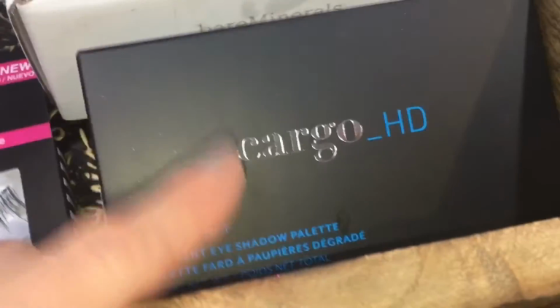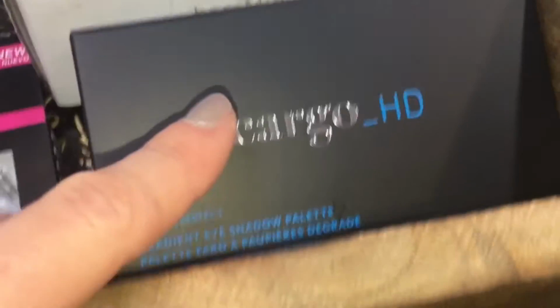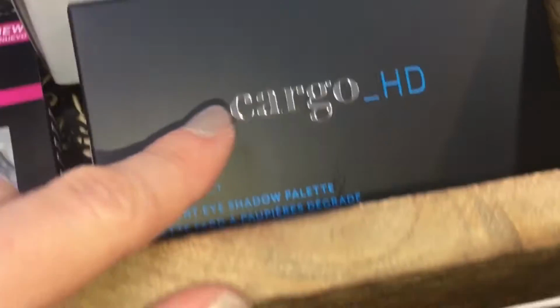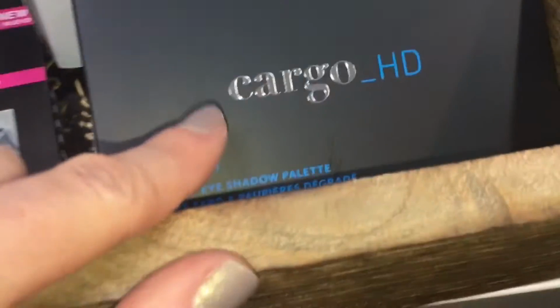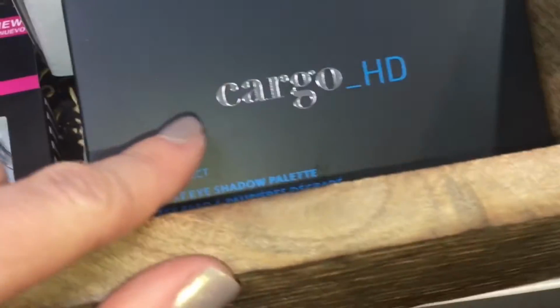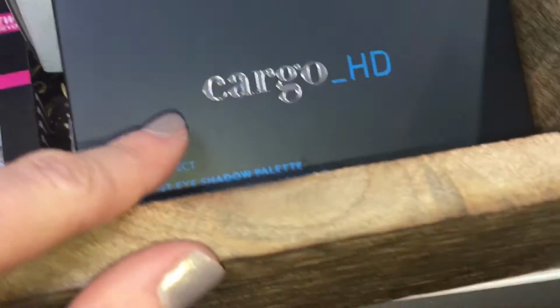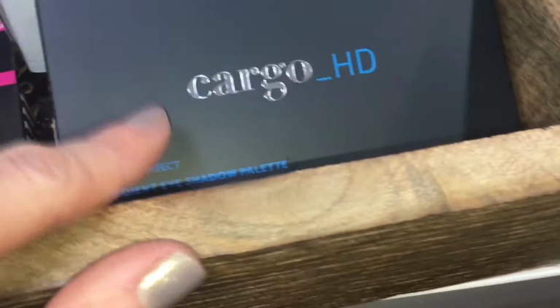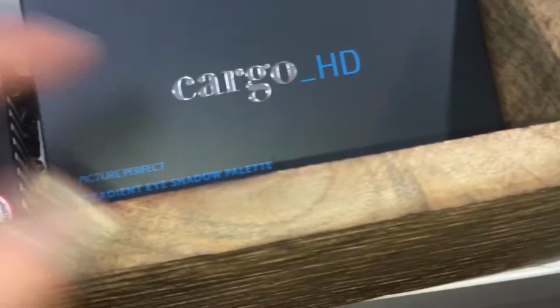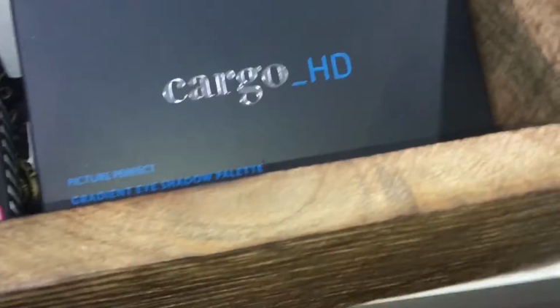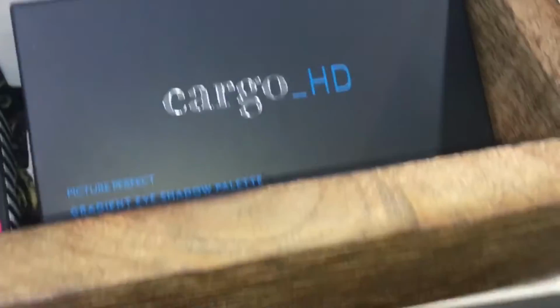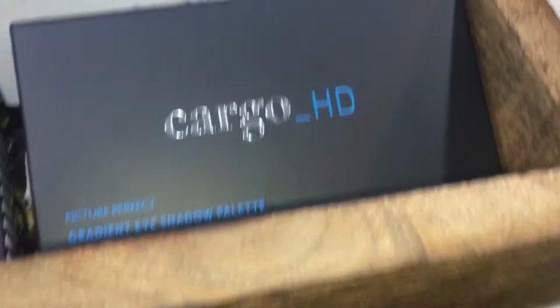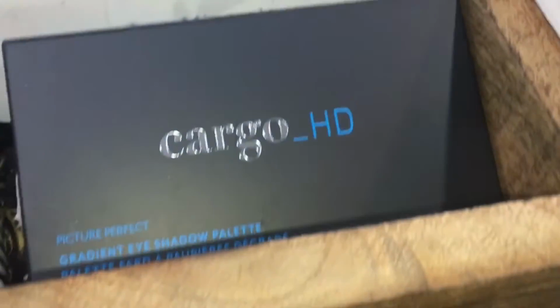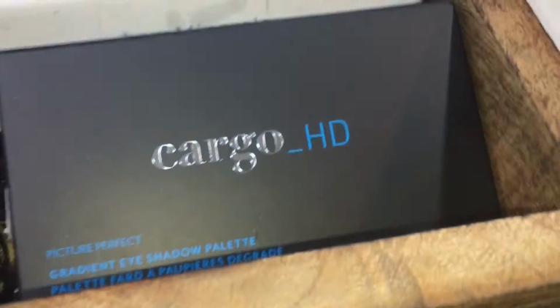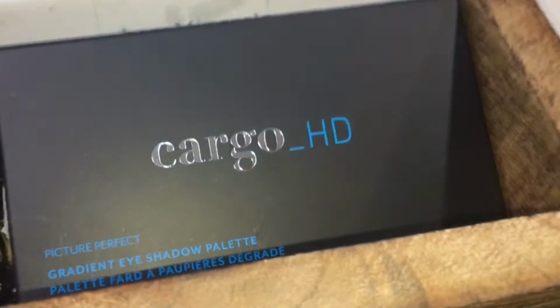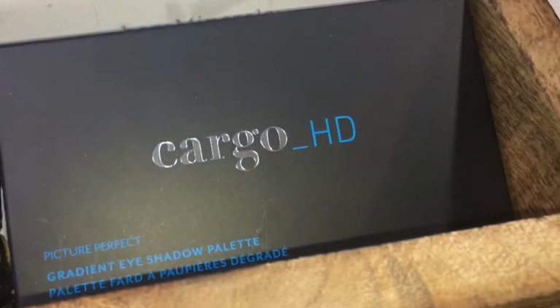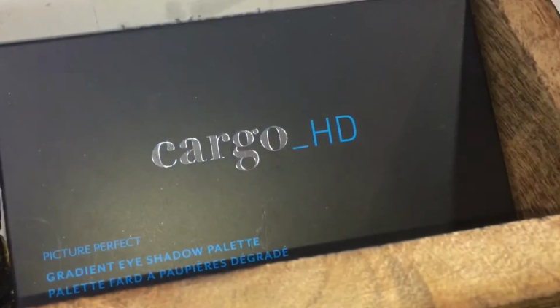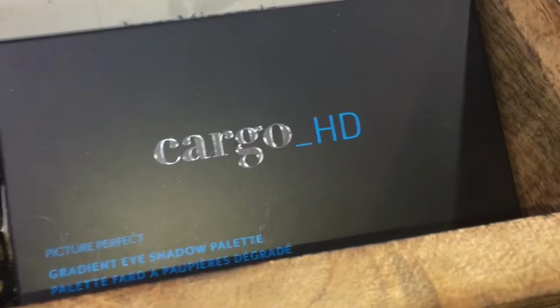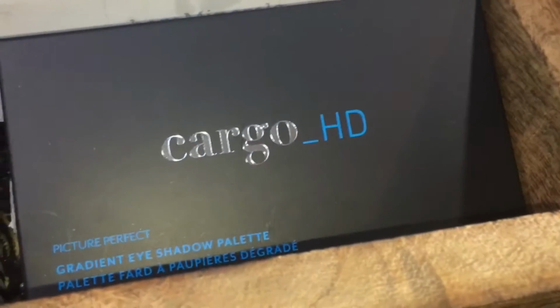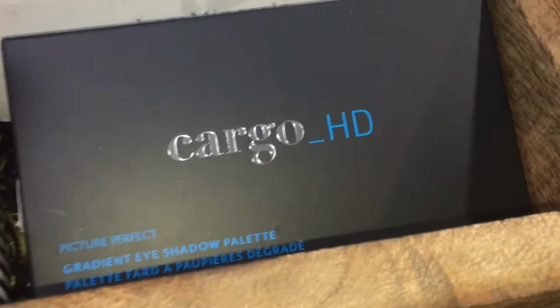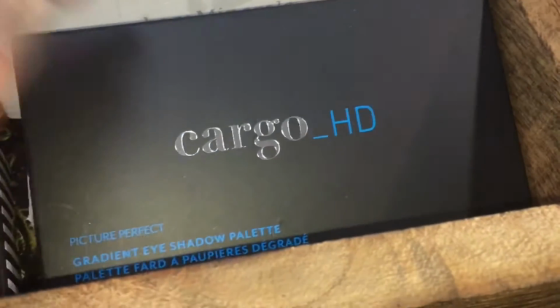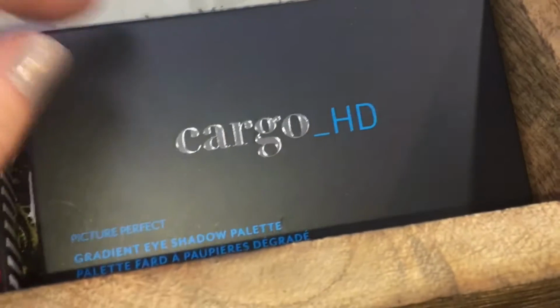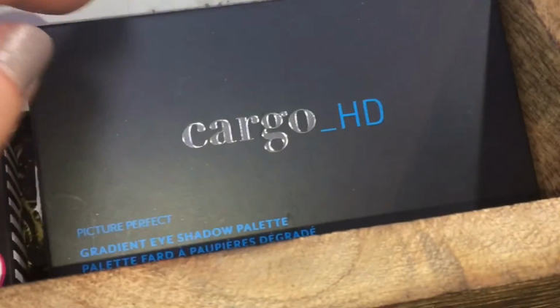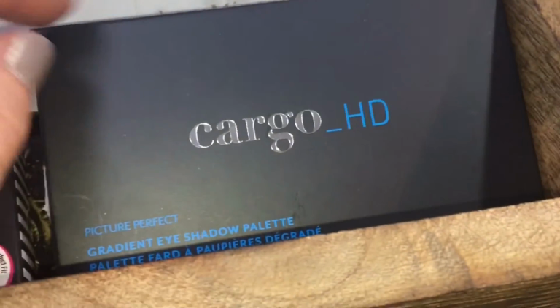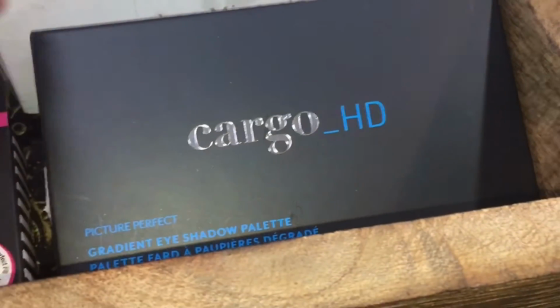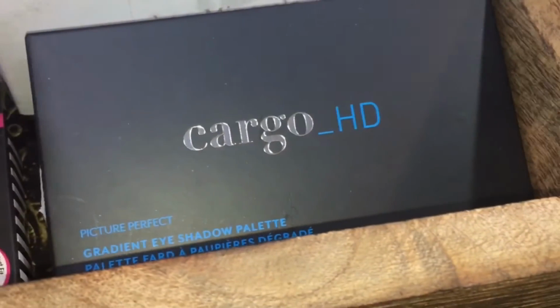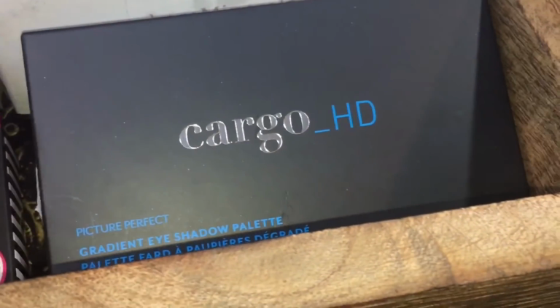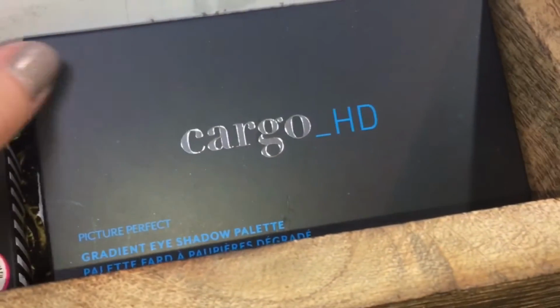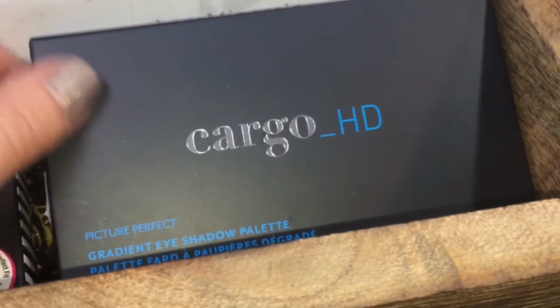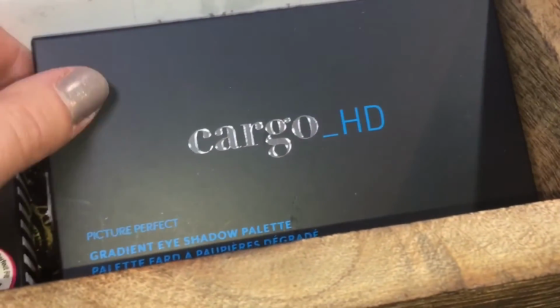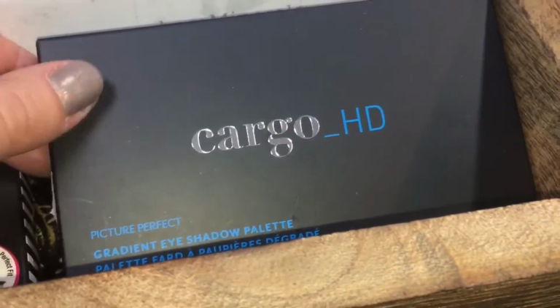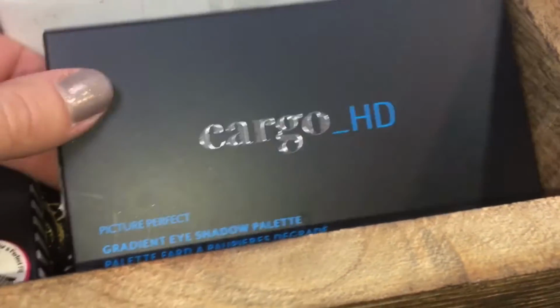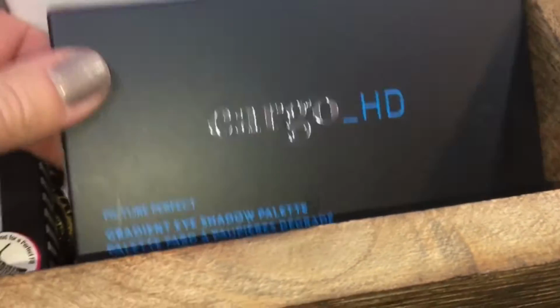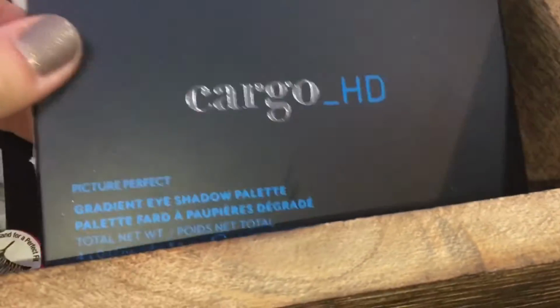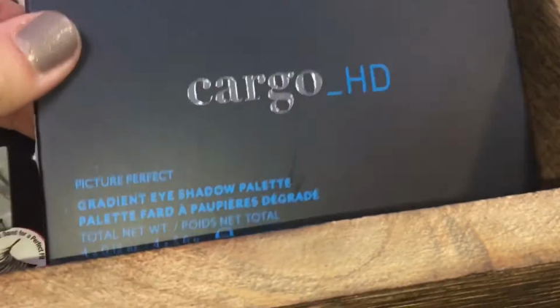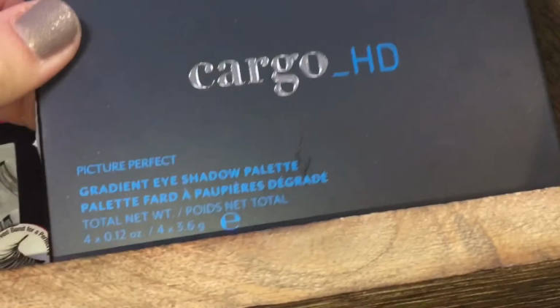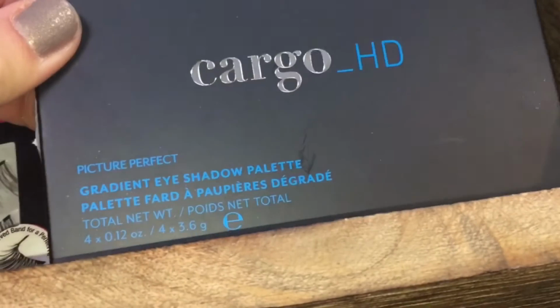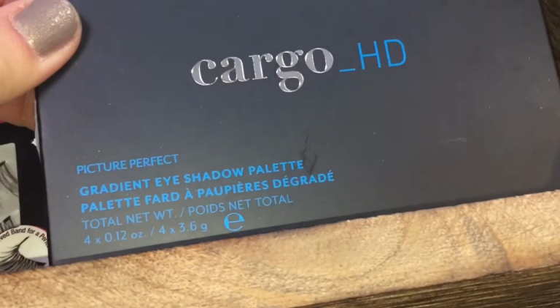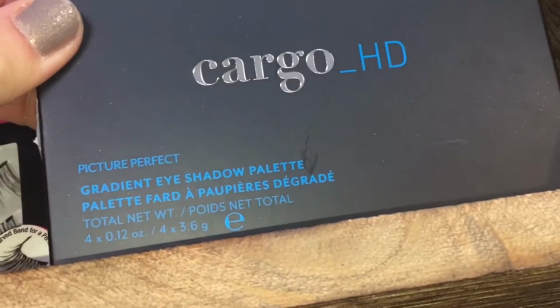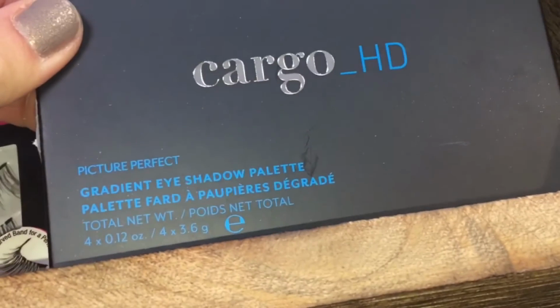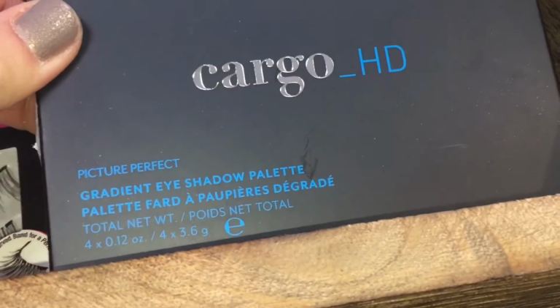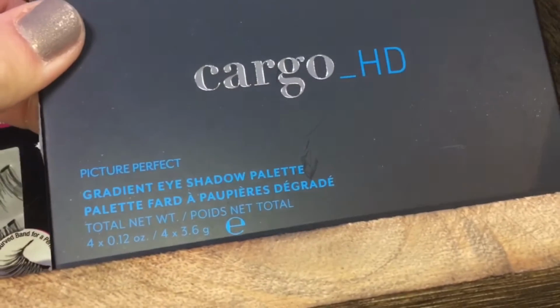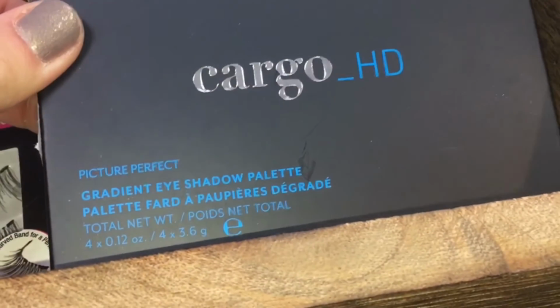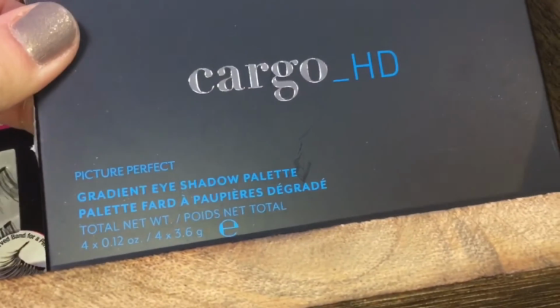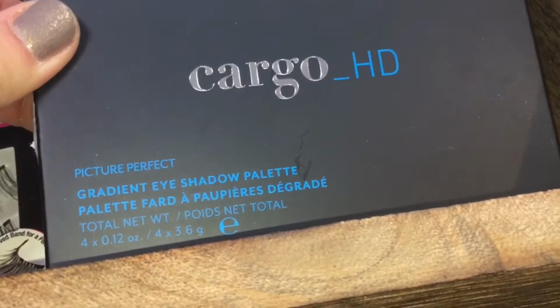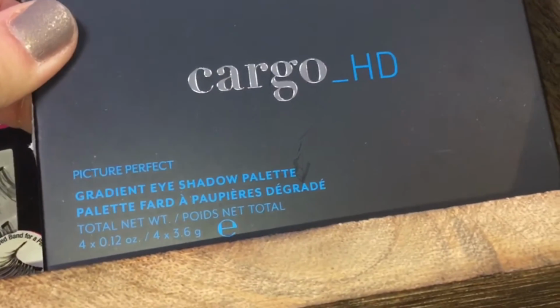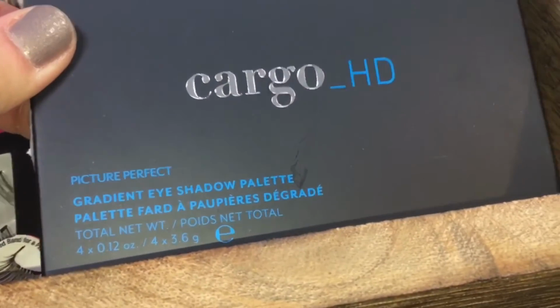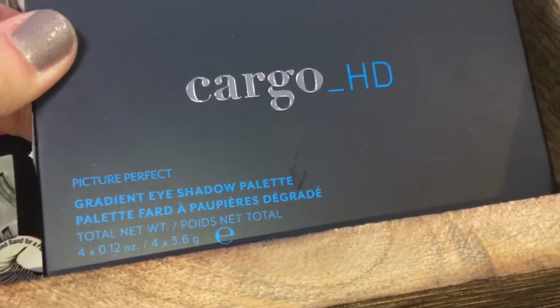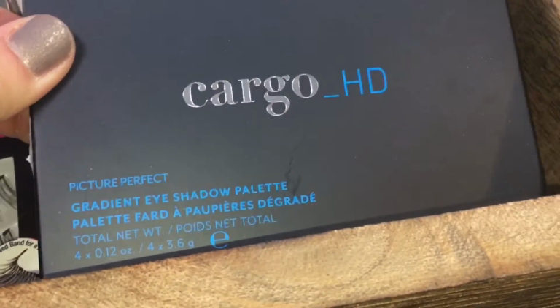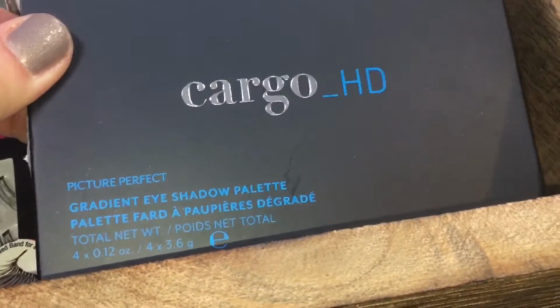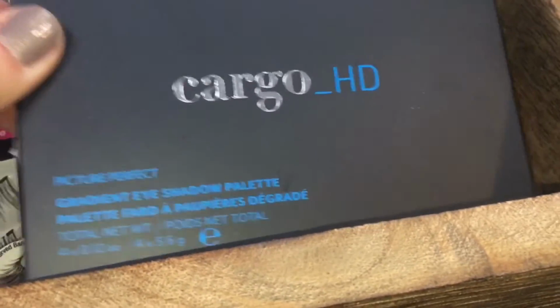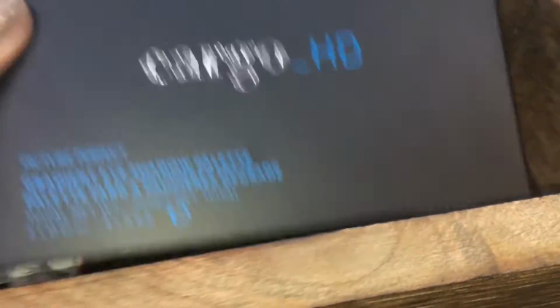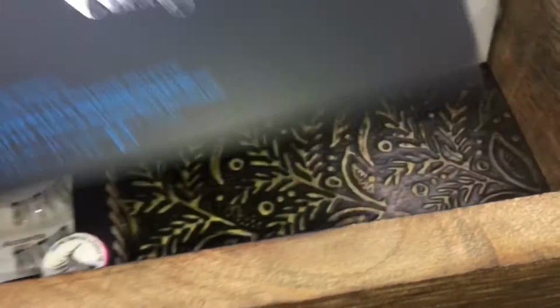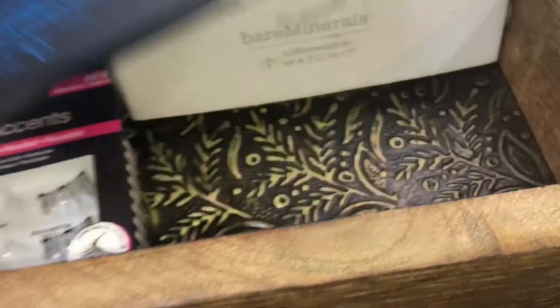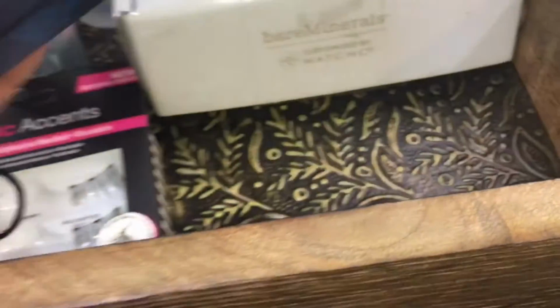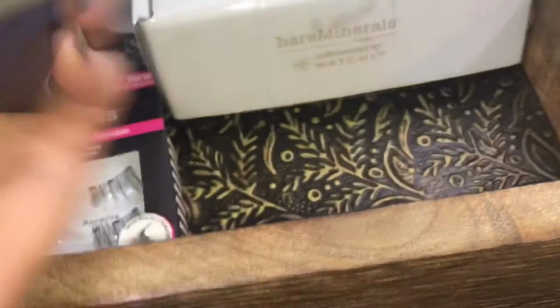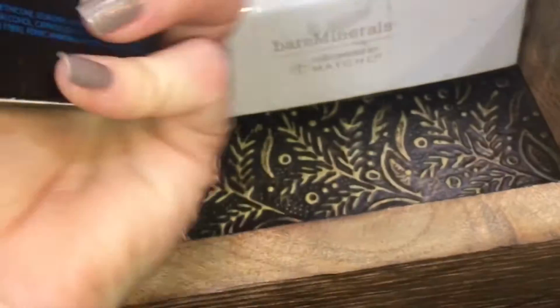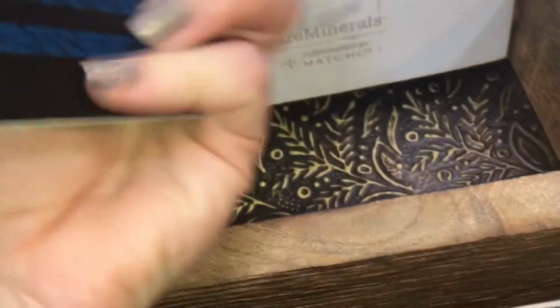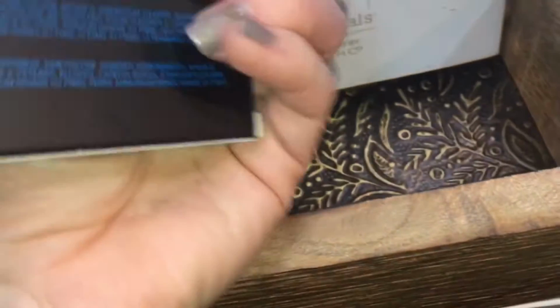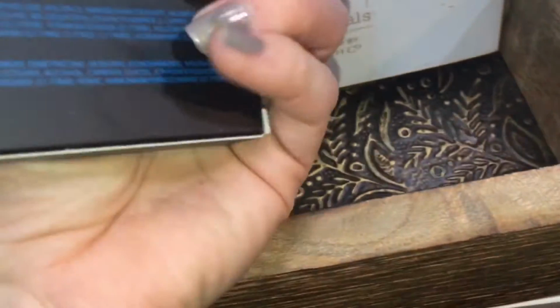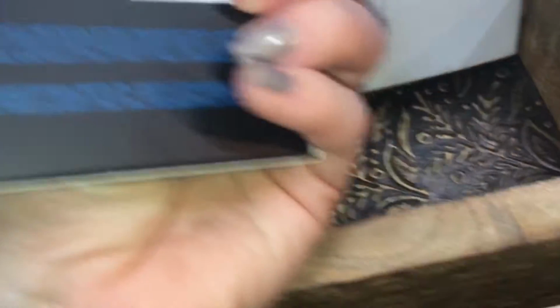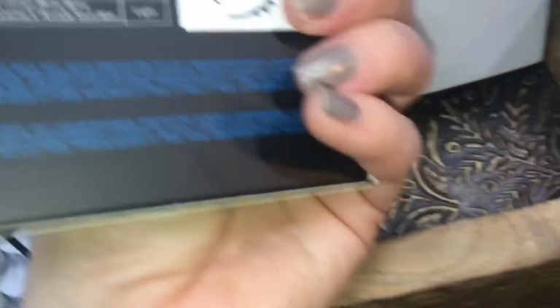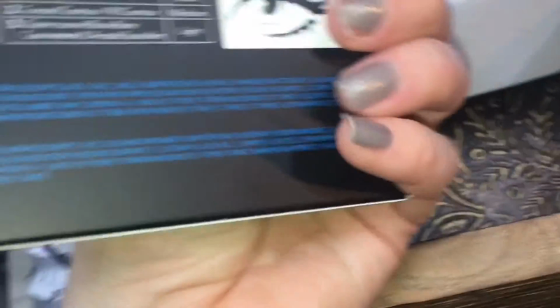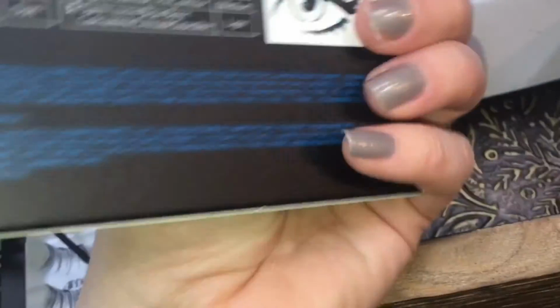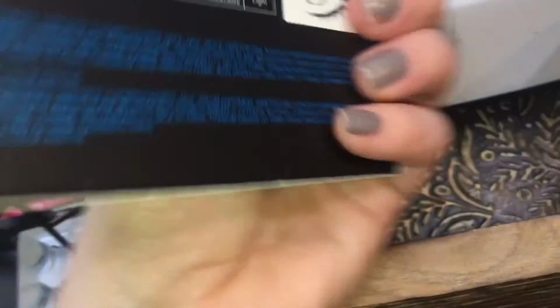I also have a dedicated swatch and tutorial video coming up of the Cargo HD Gradient Palette, so stay tuned for that.